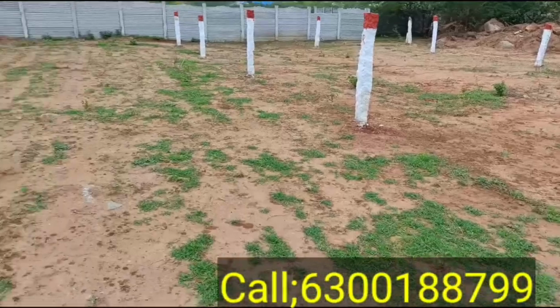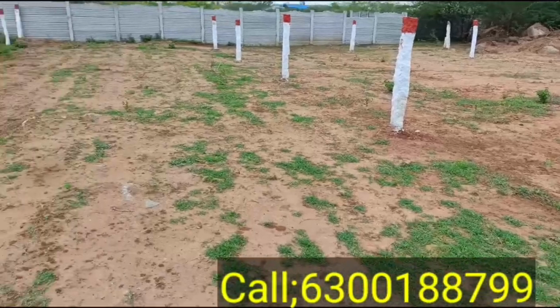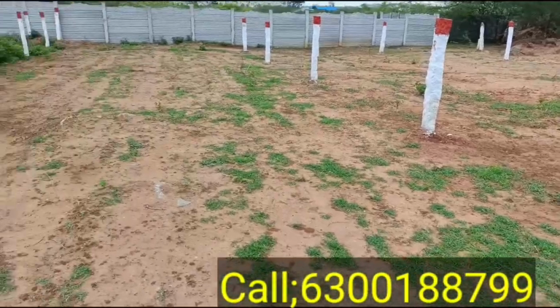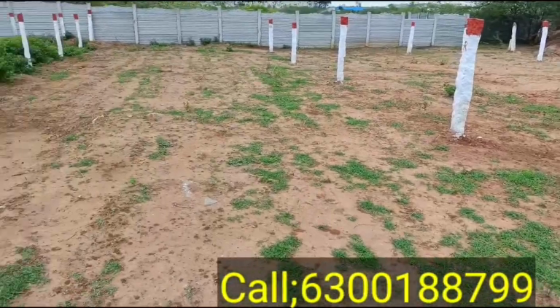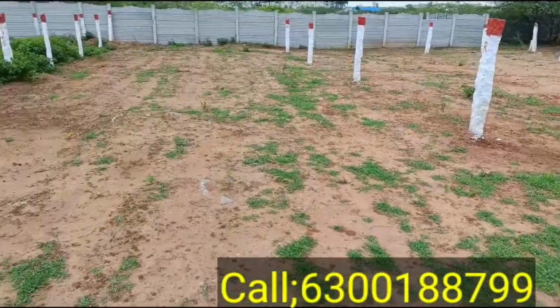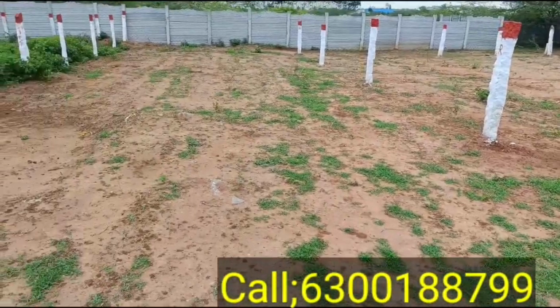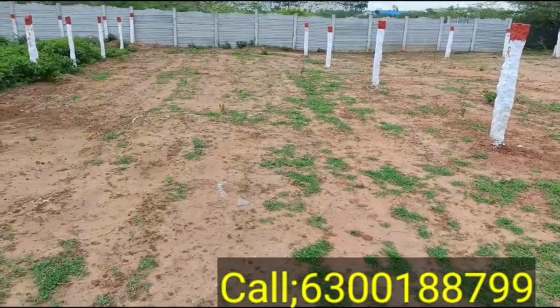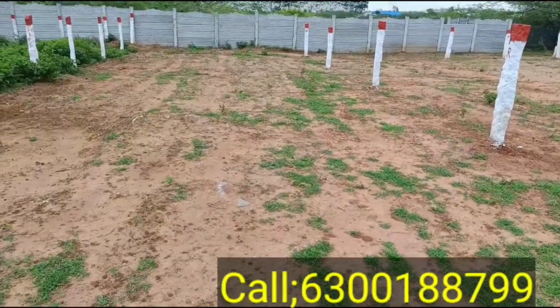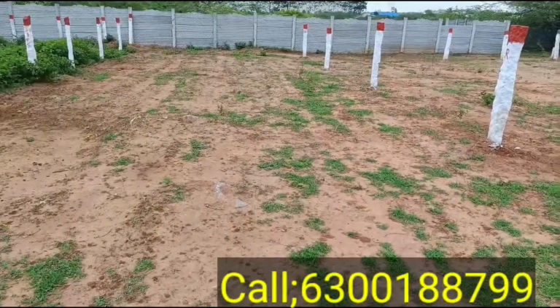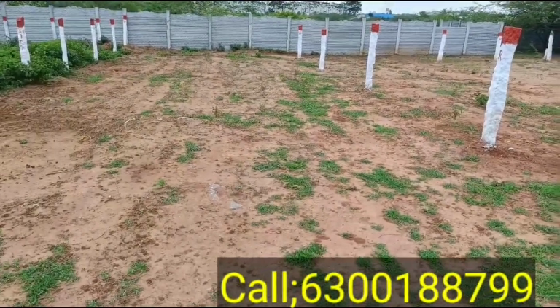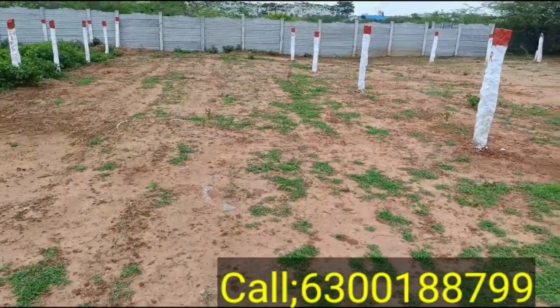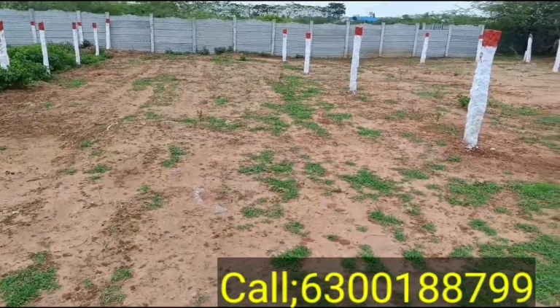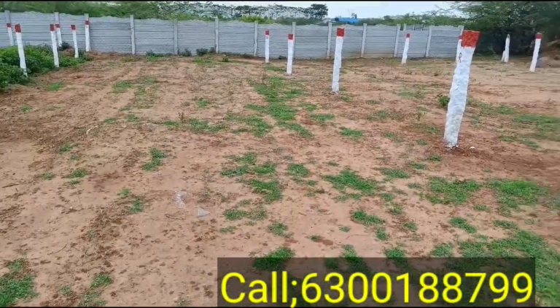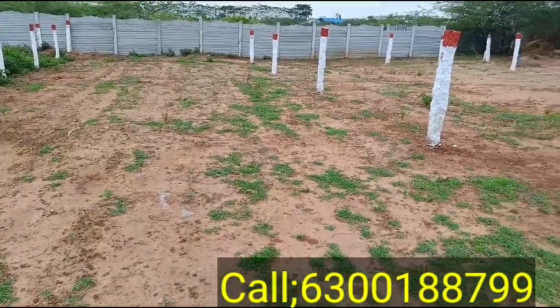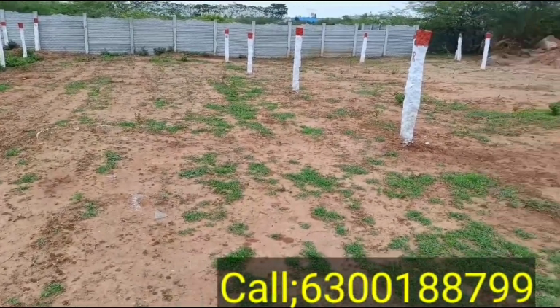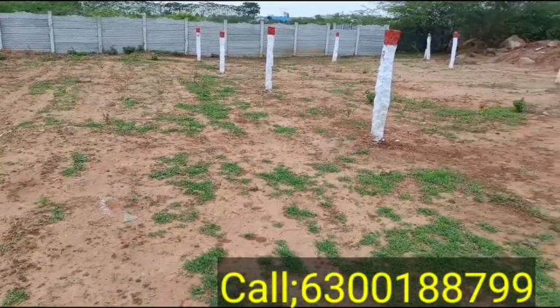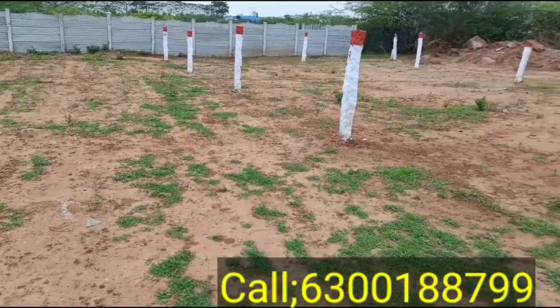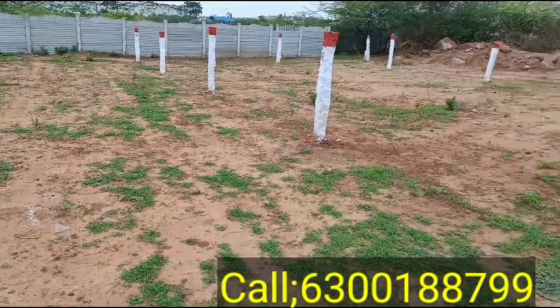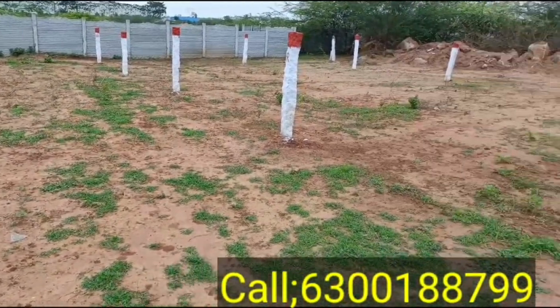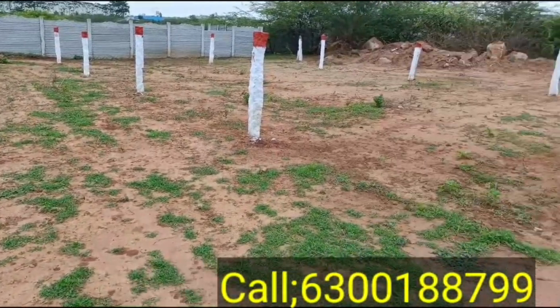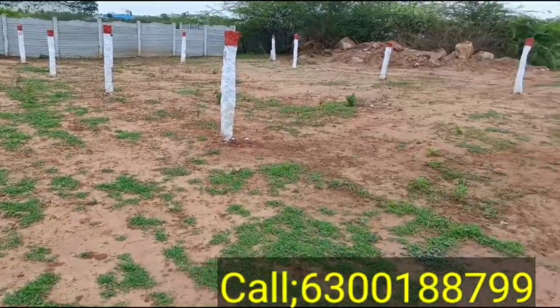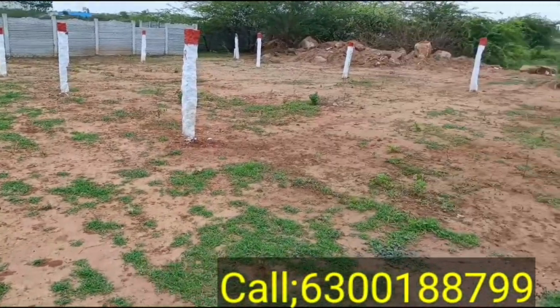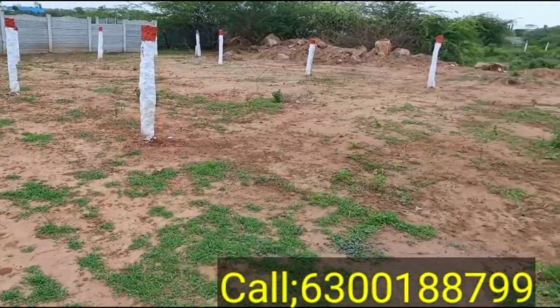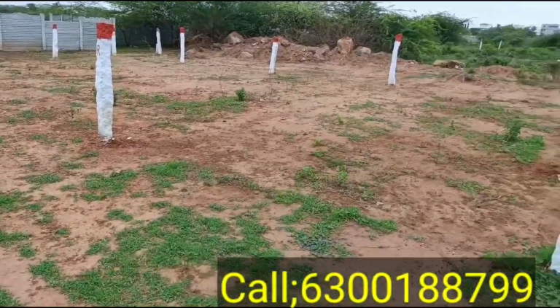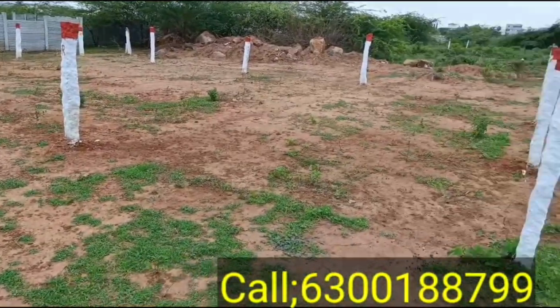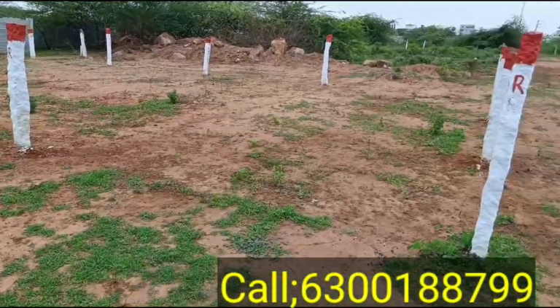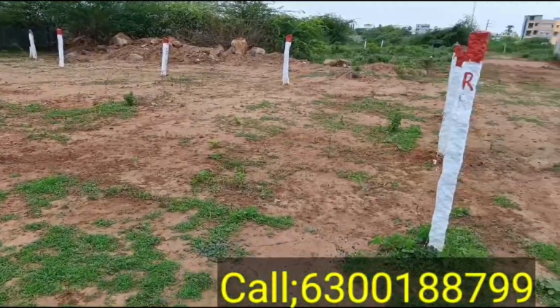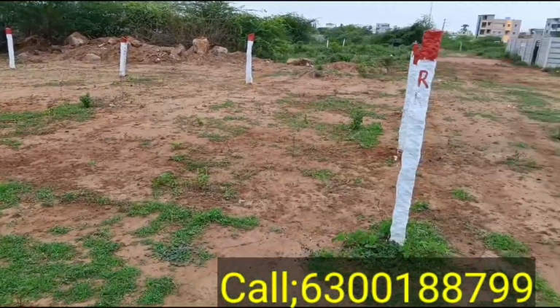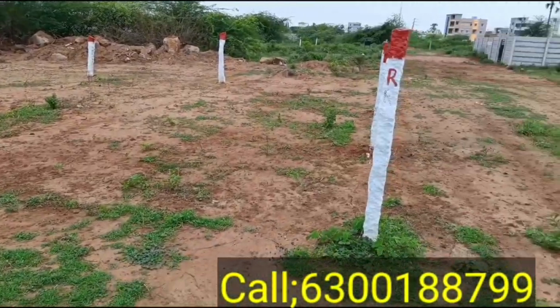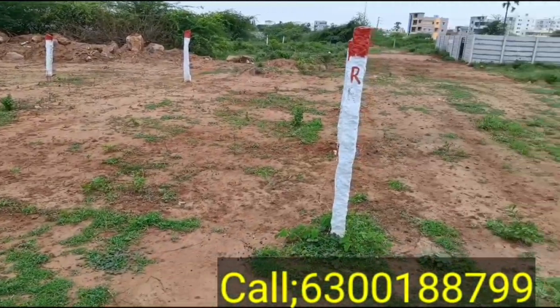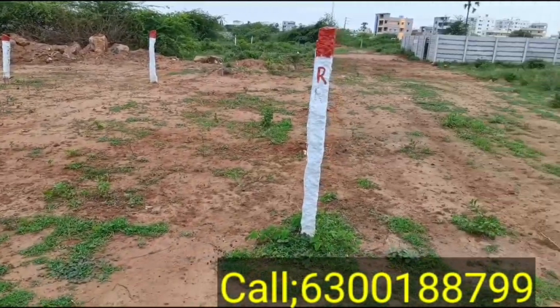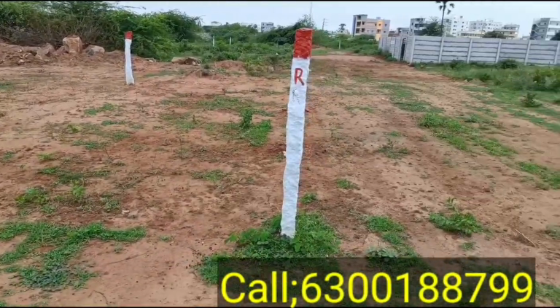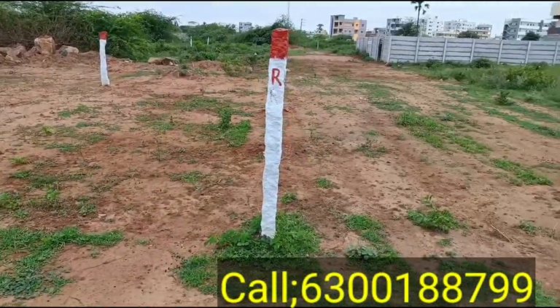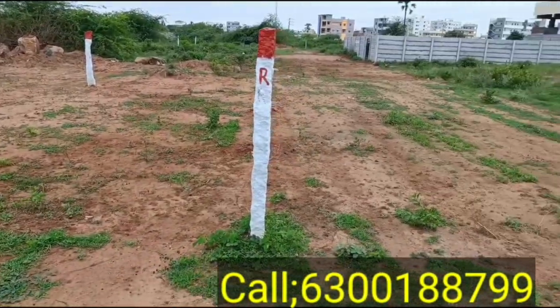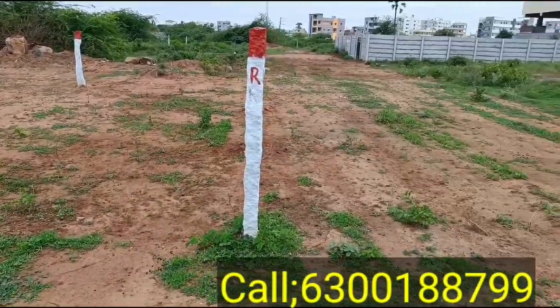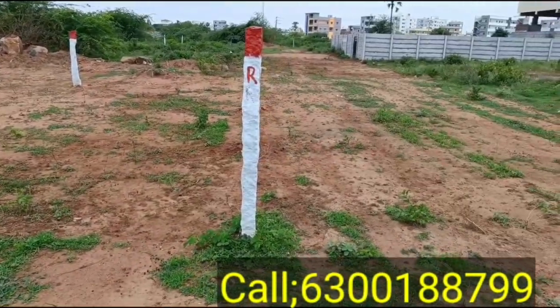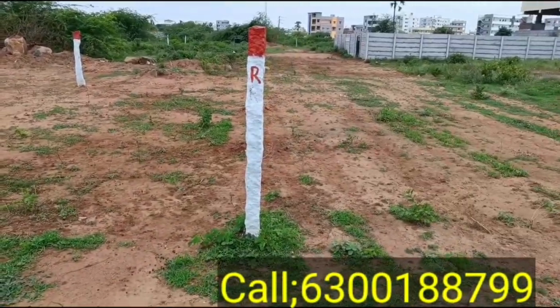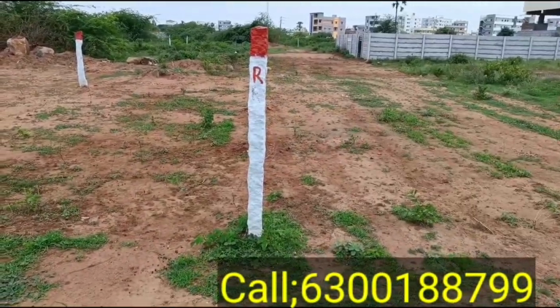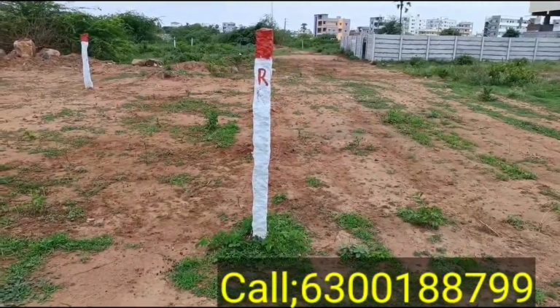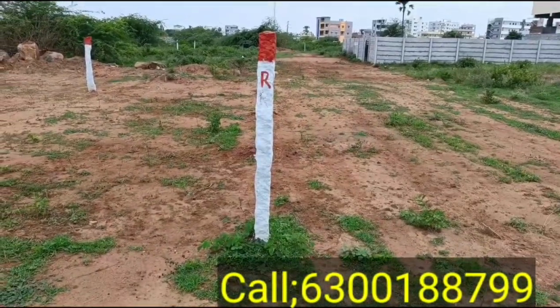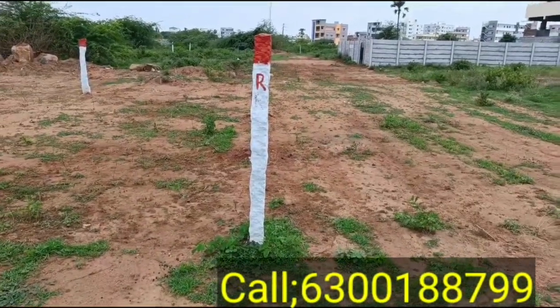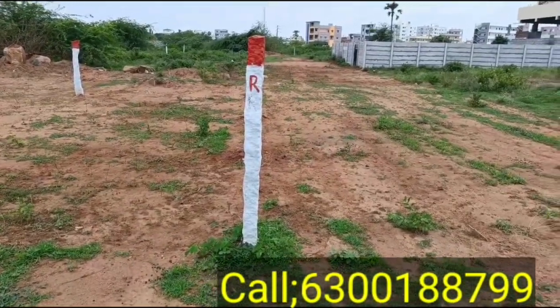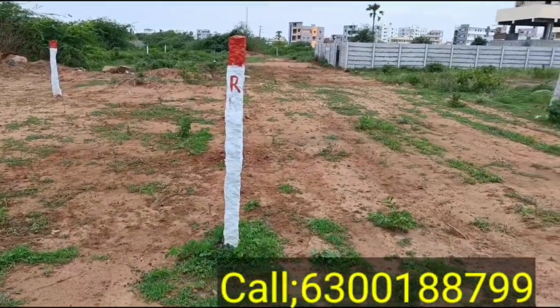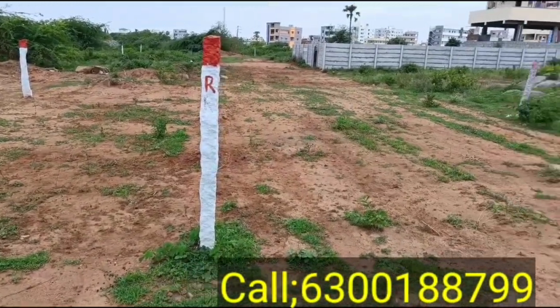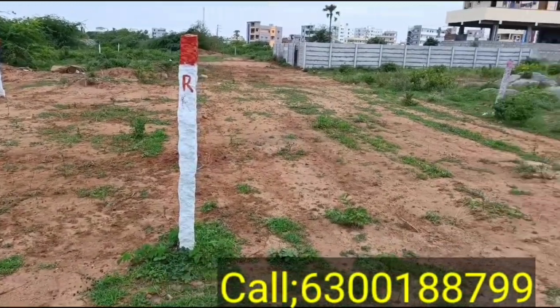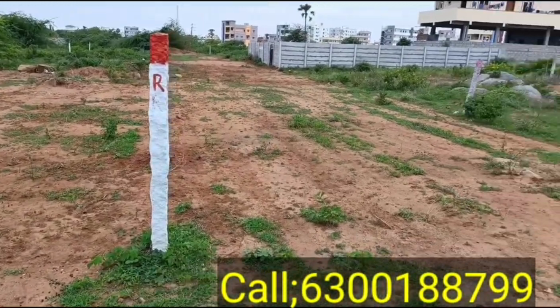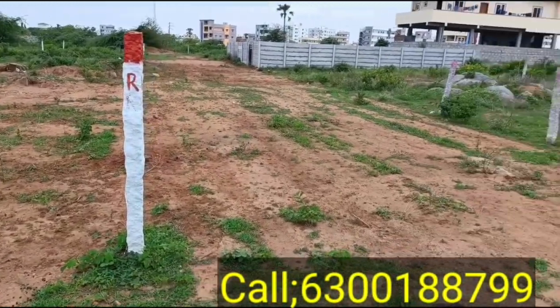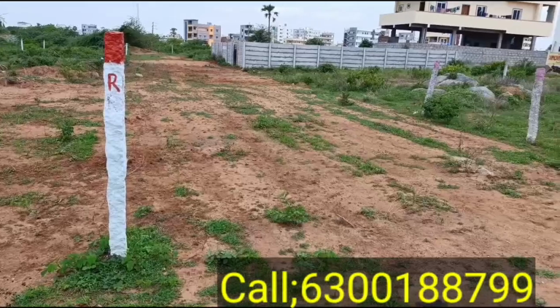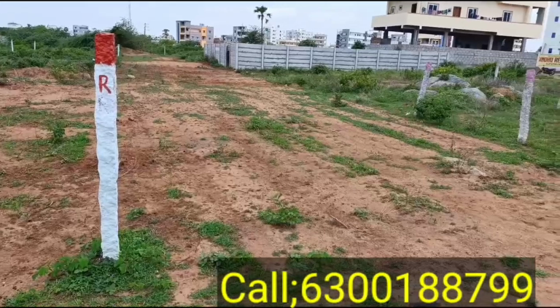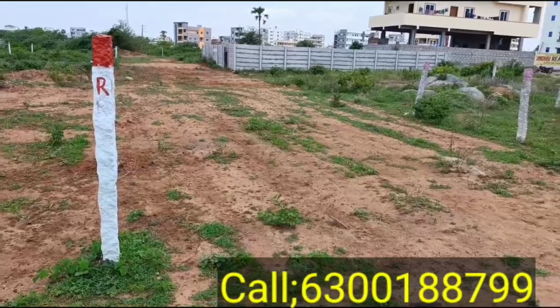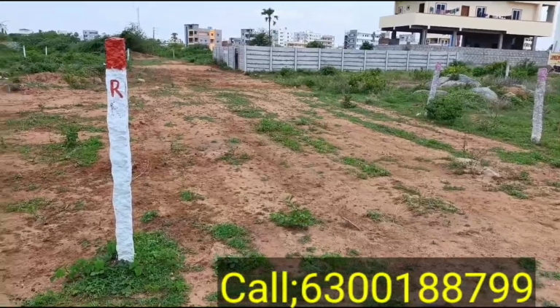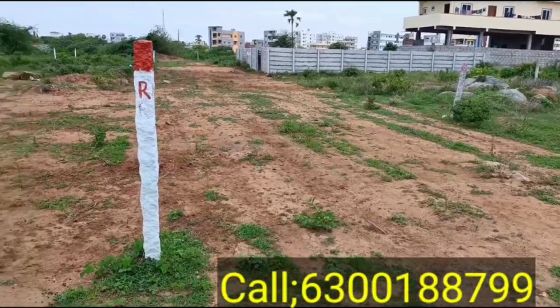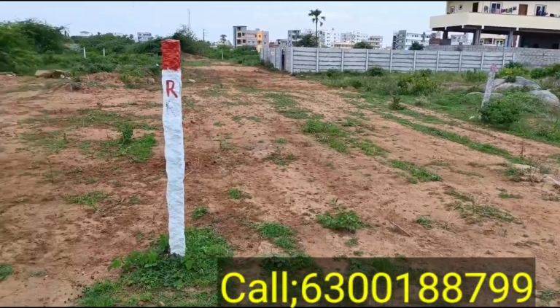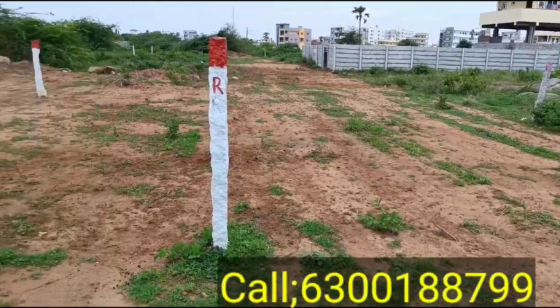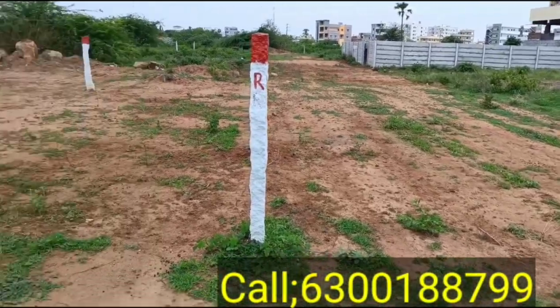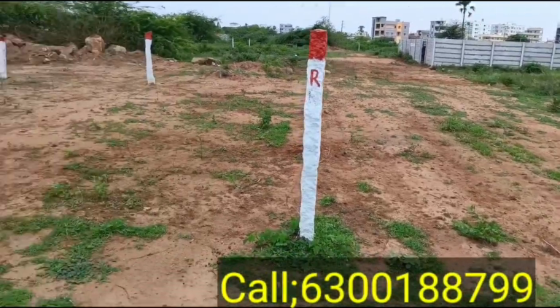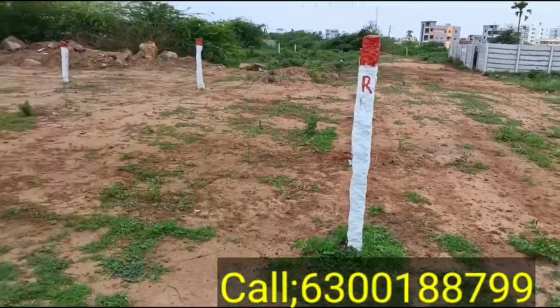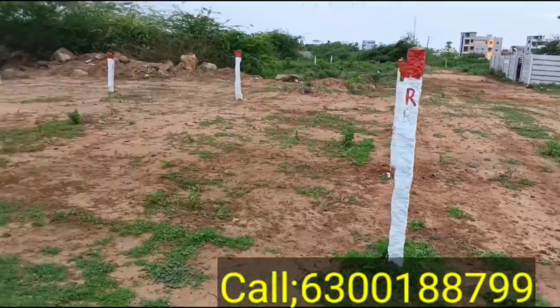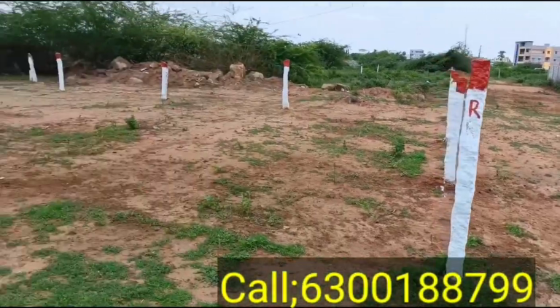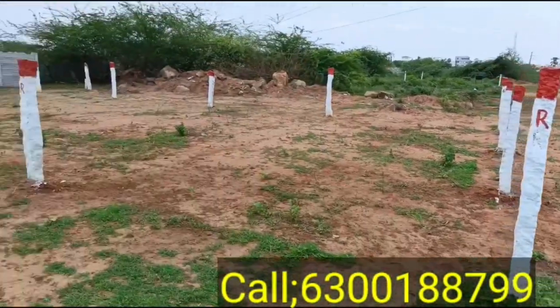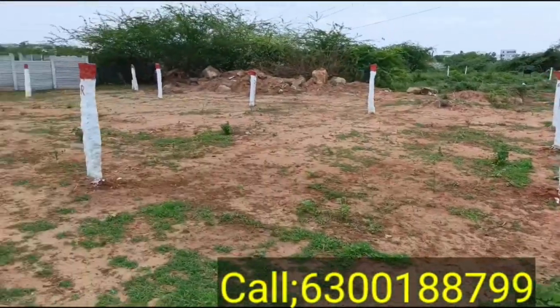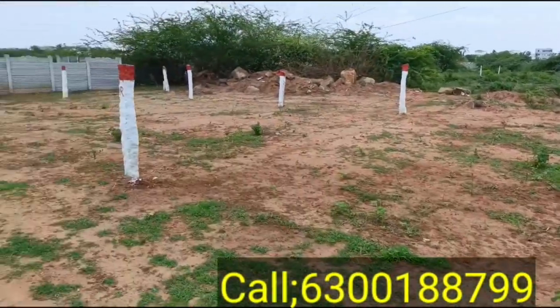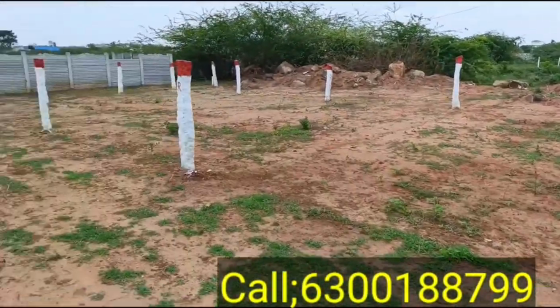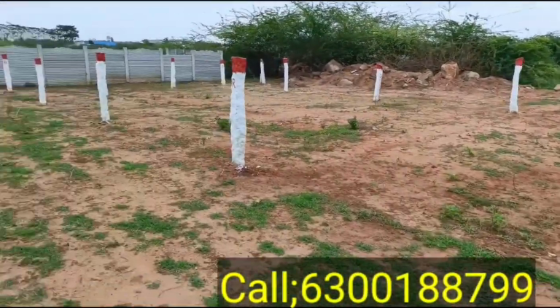The price is 70,000. Call the number if interested.